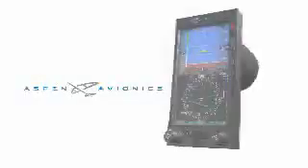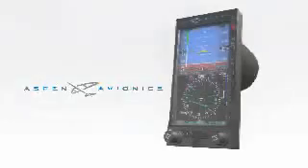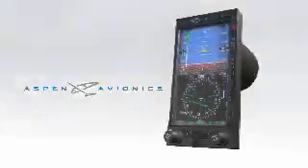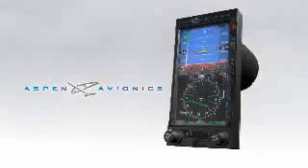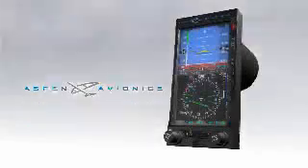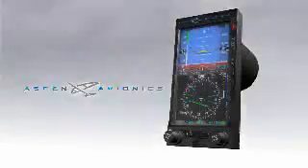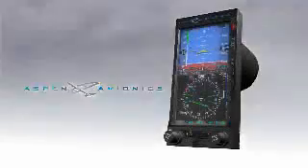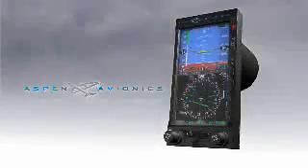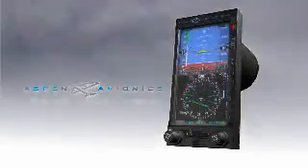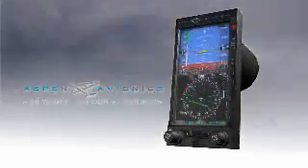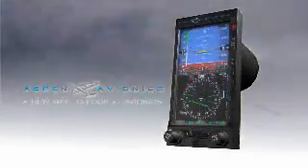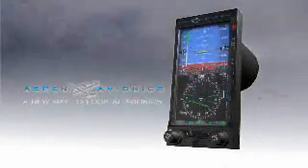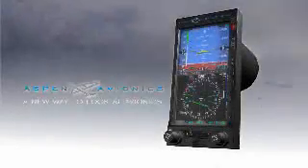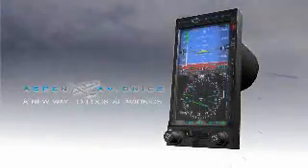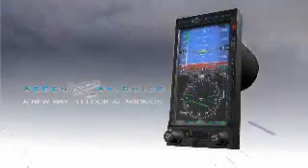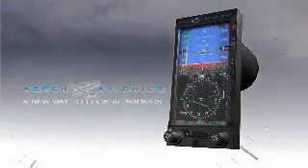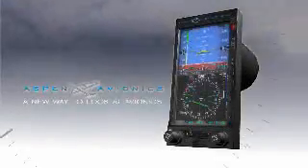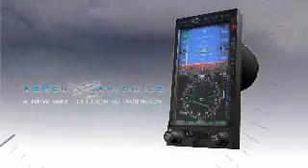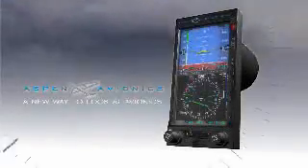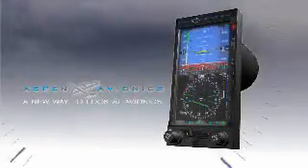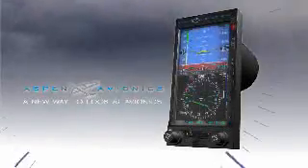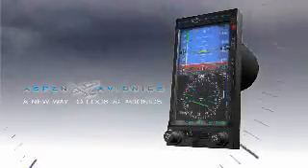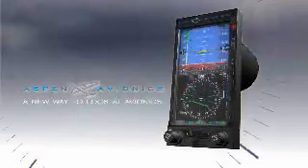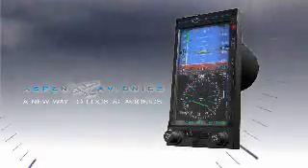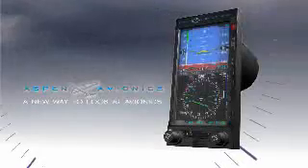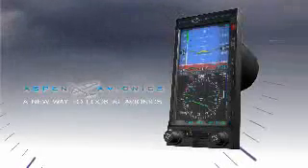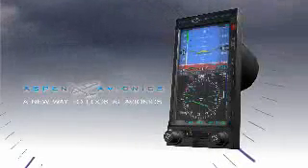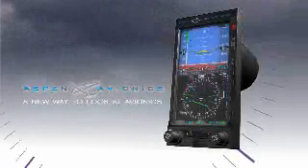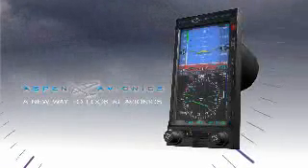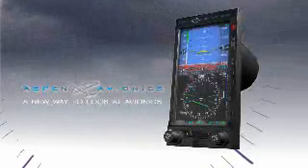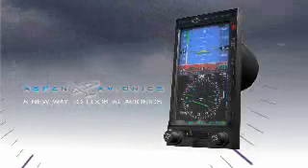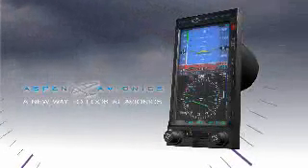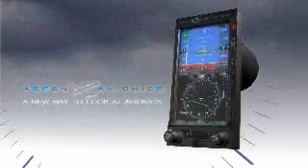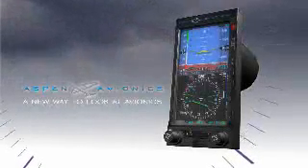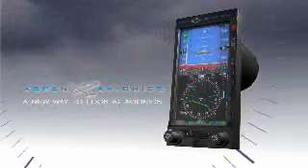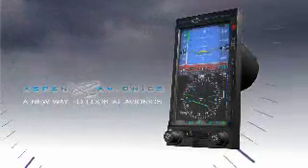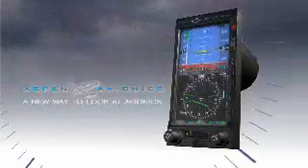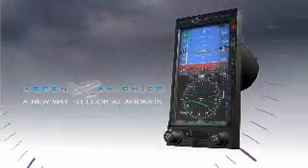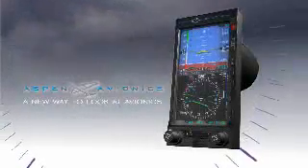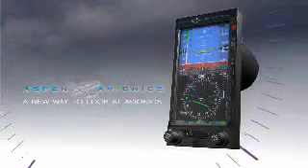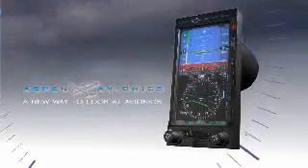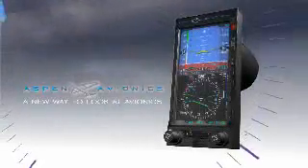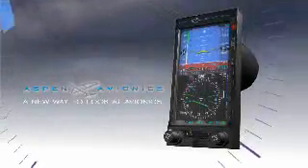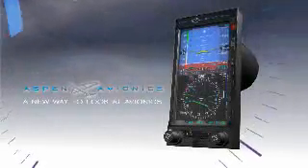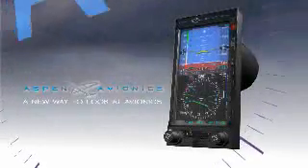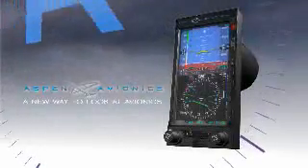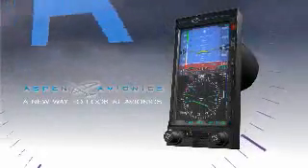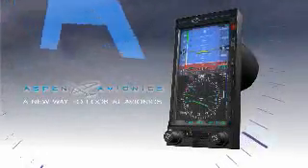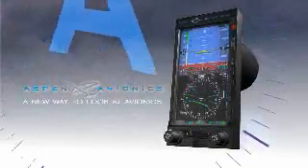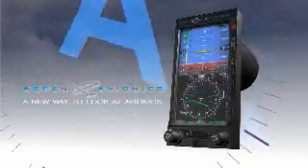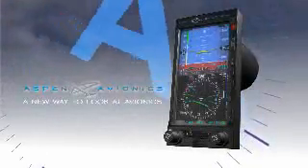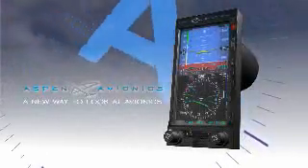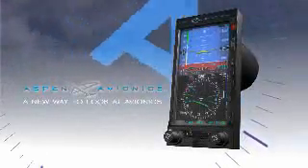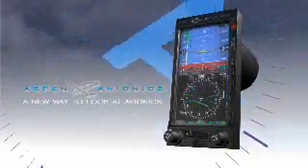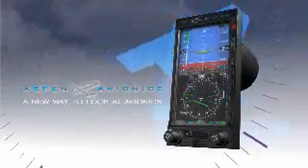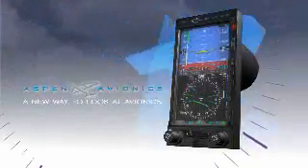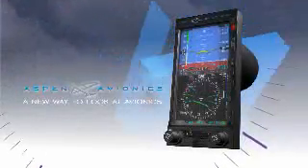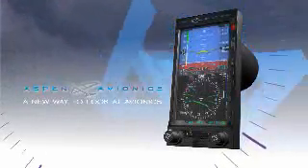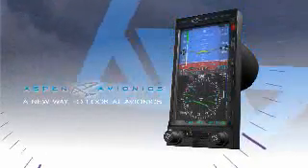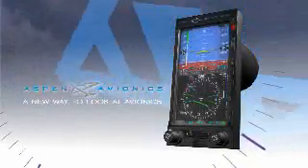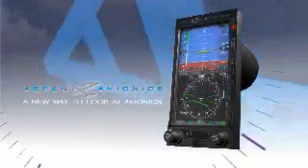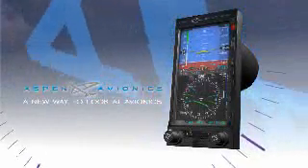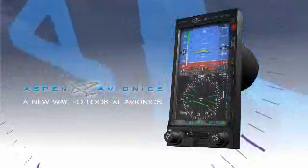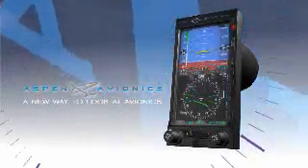Join the Evolution with Aspen Avionics — a new way to look at avionics.